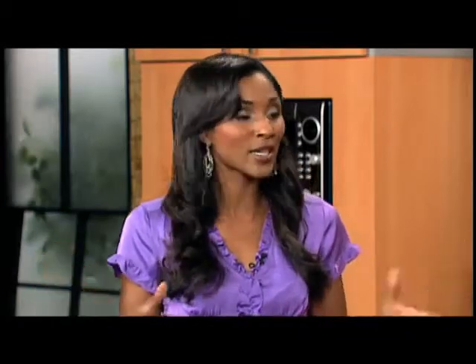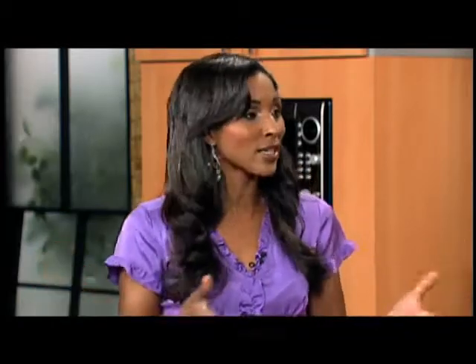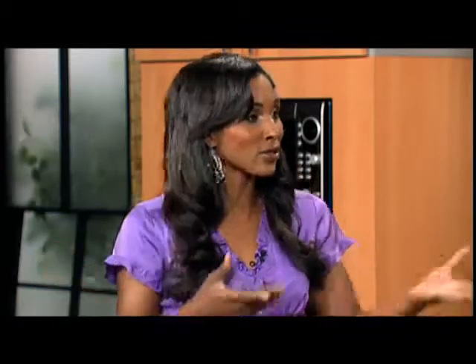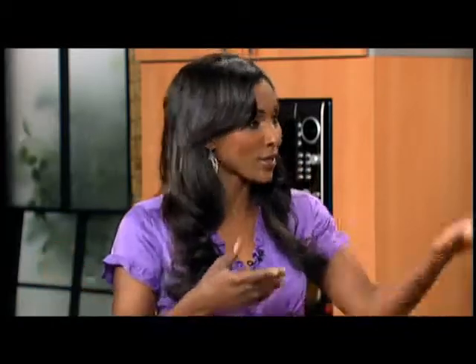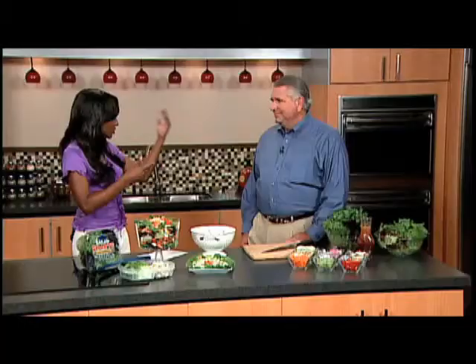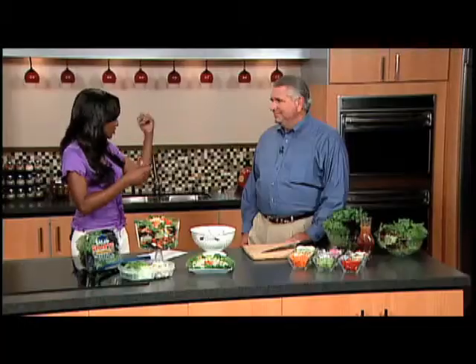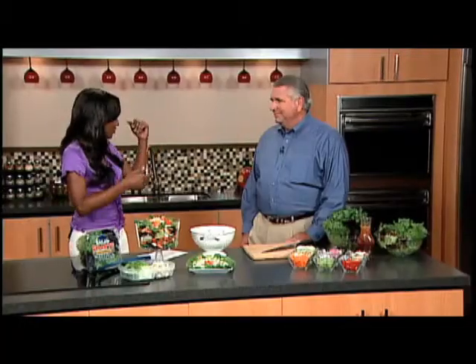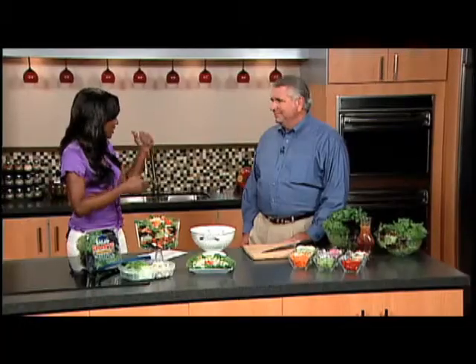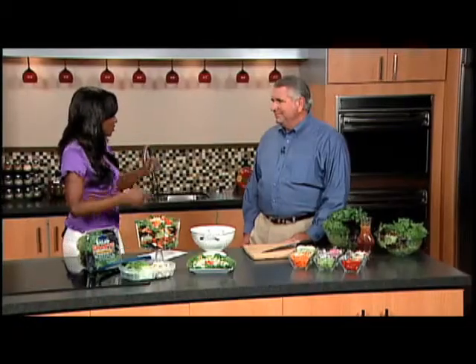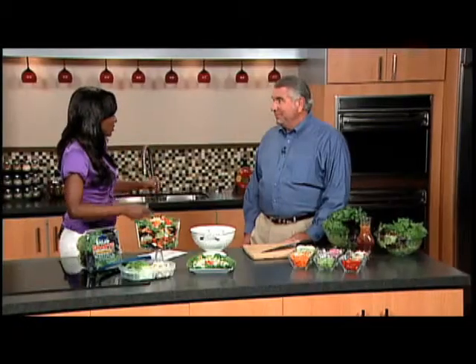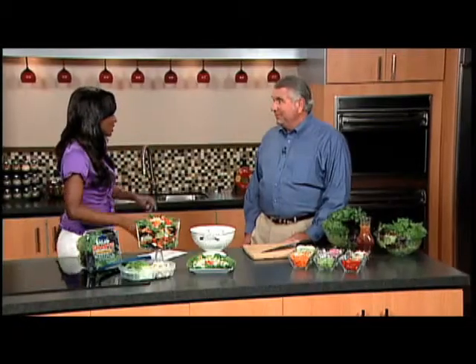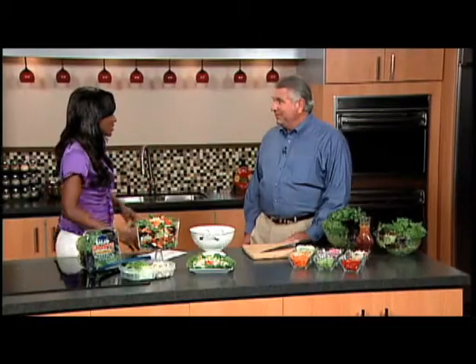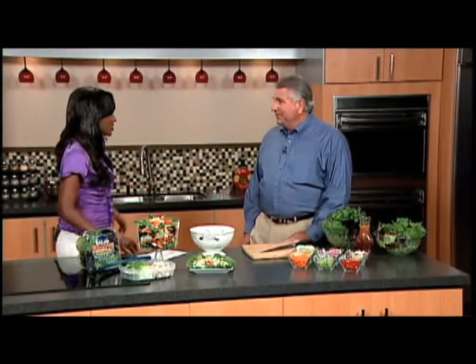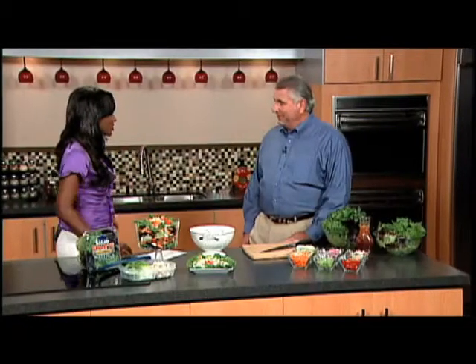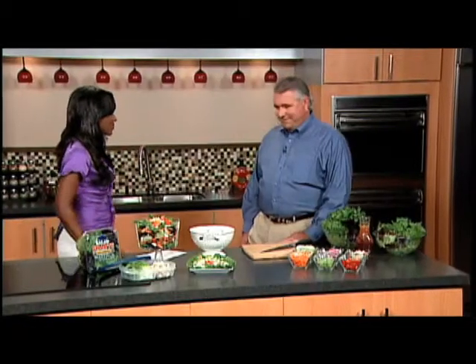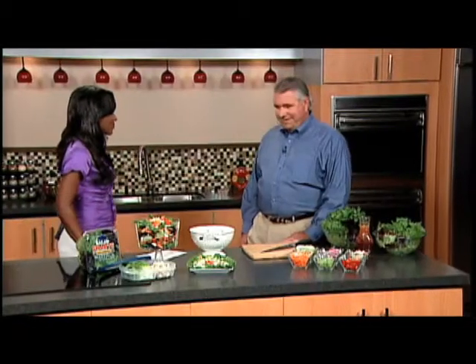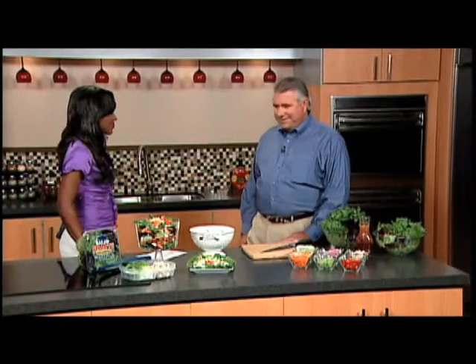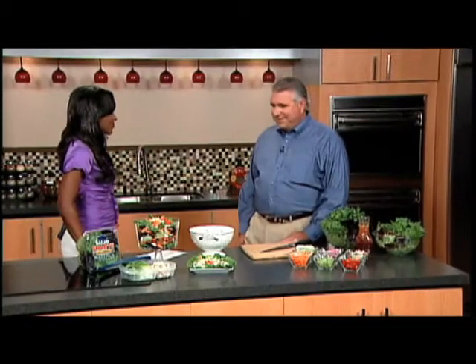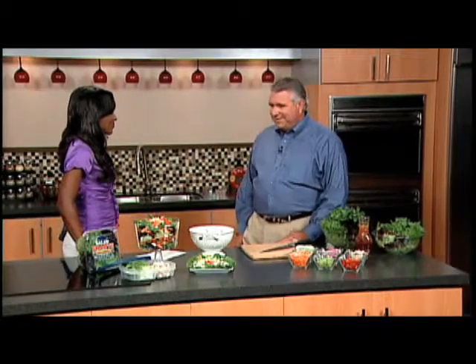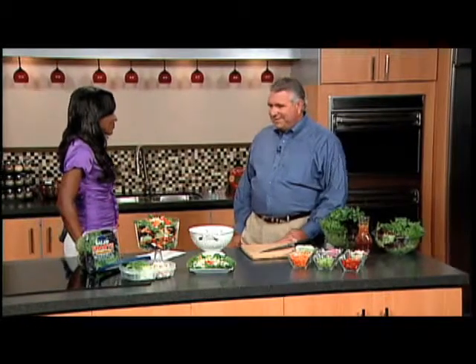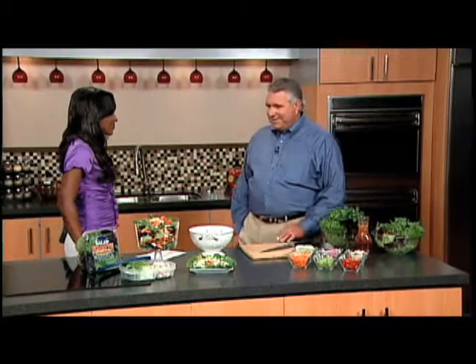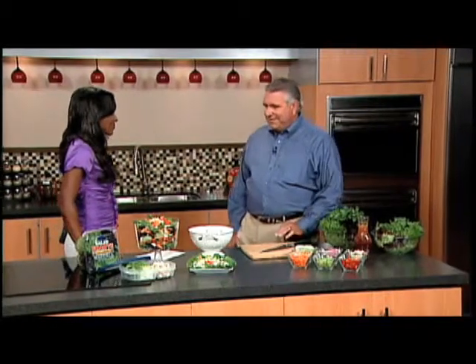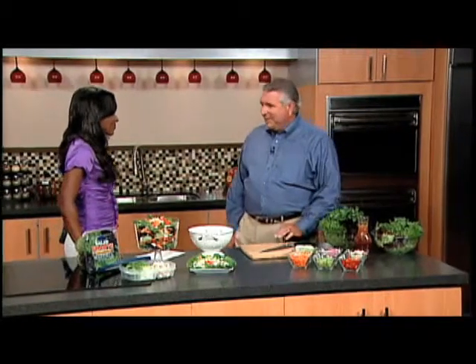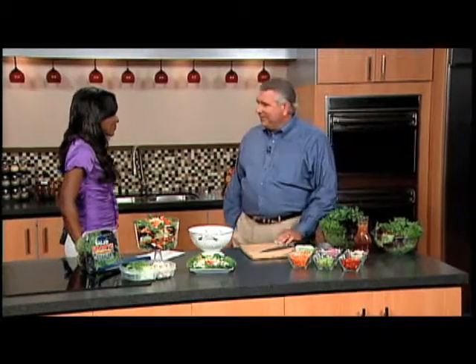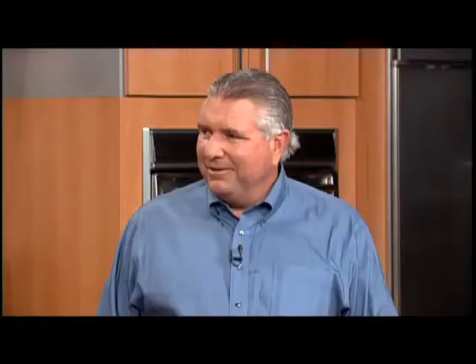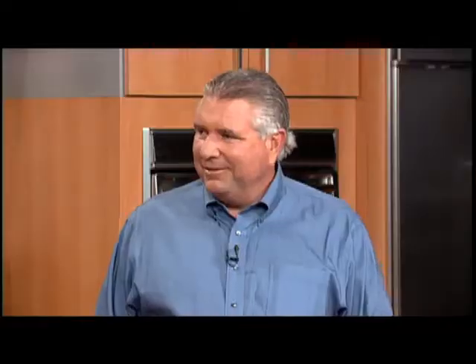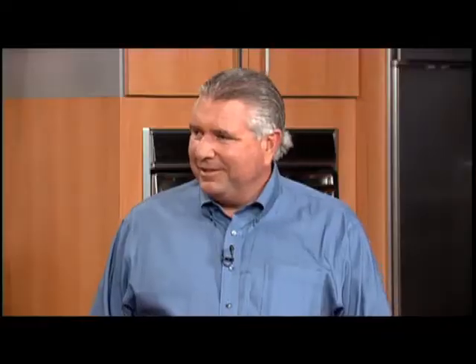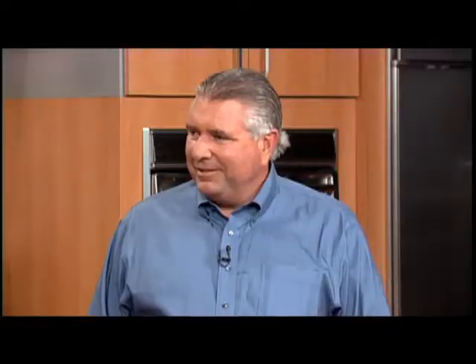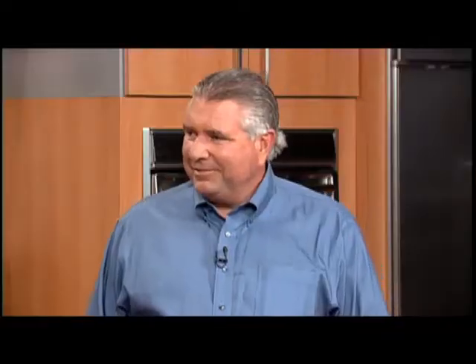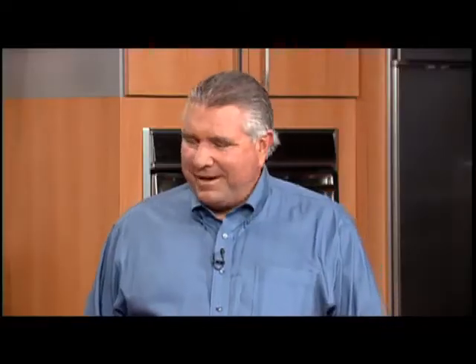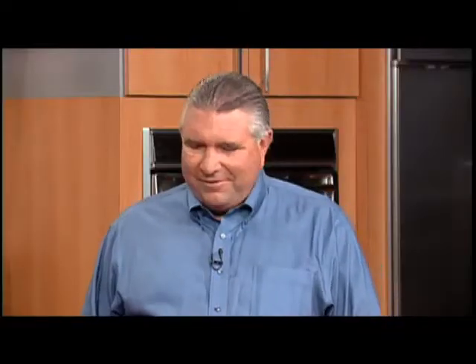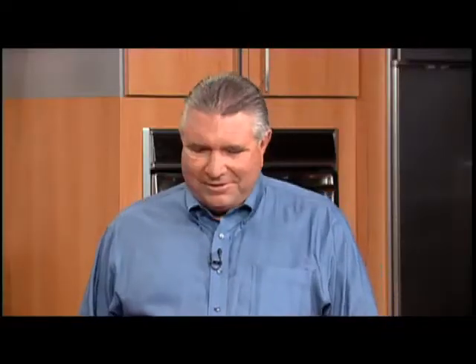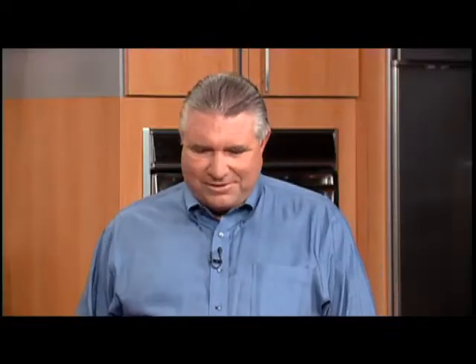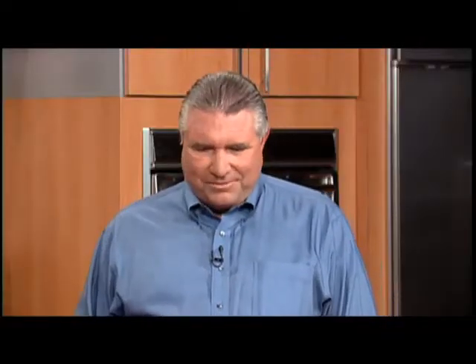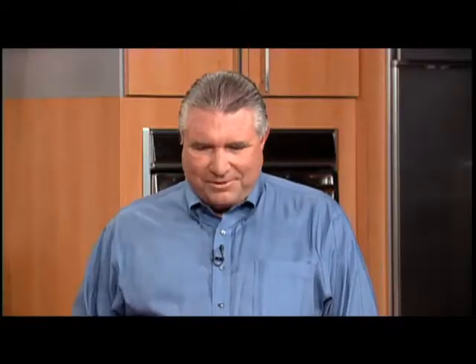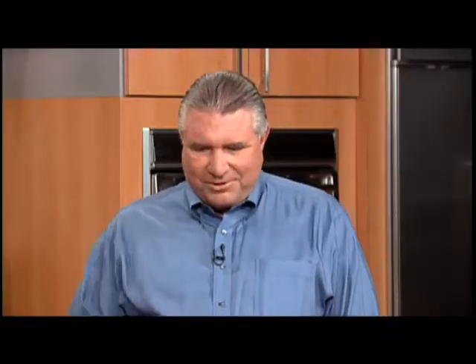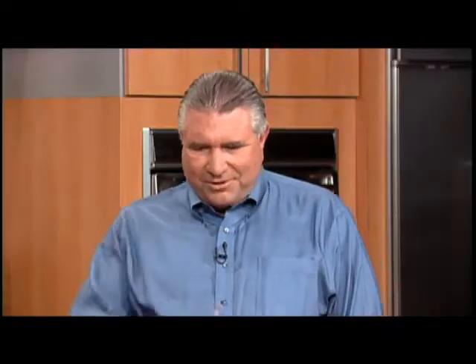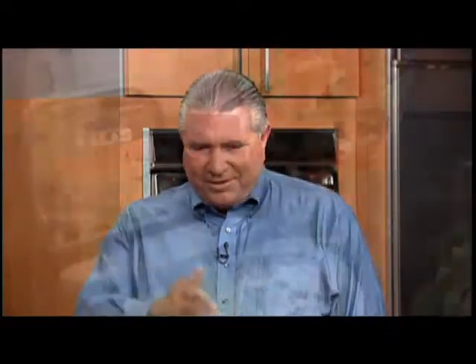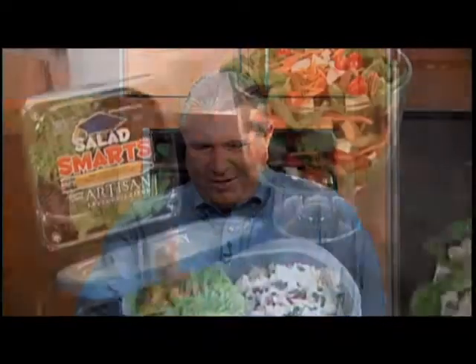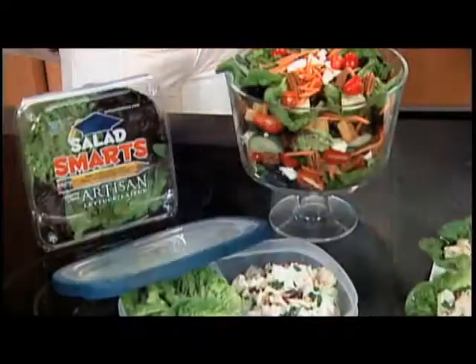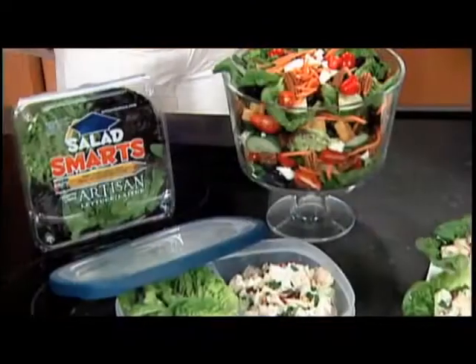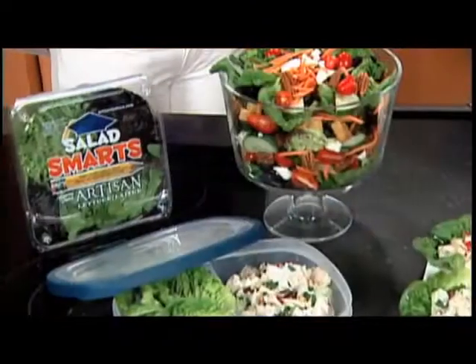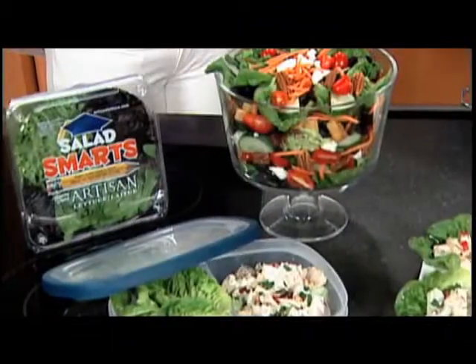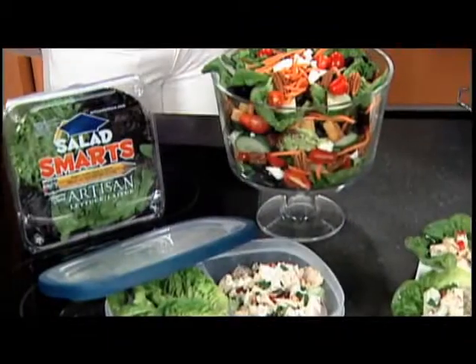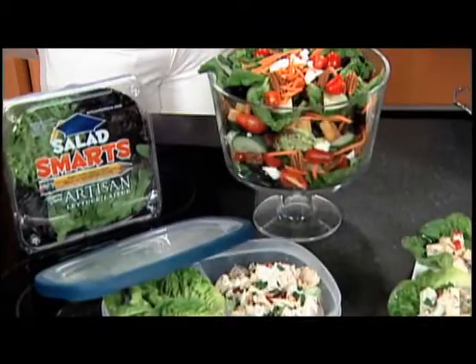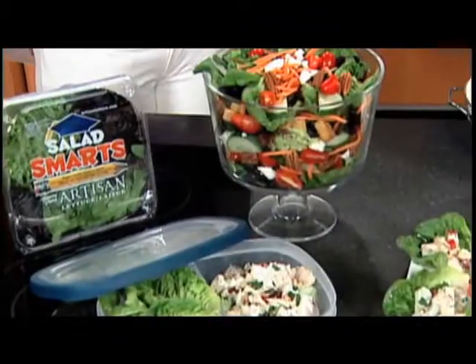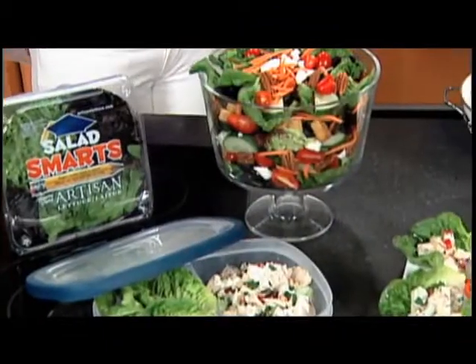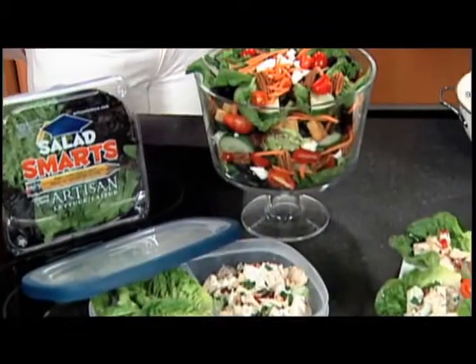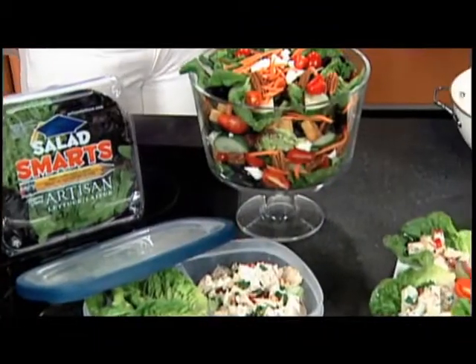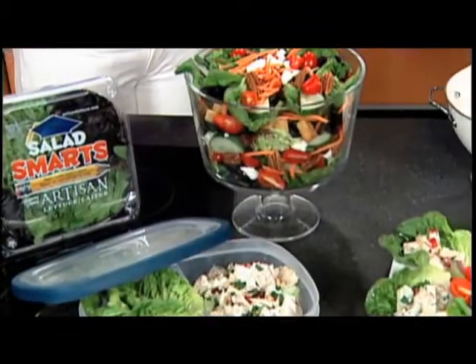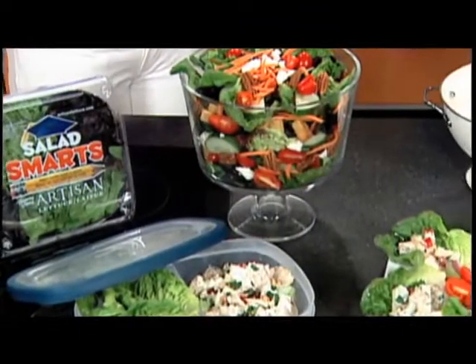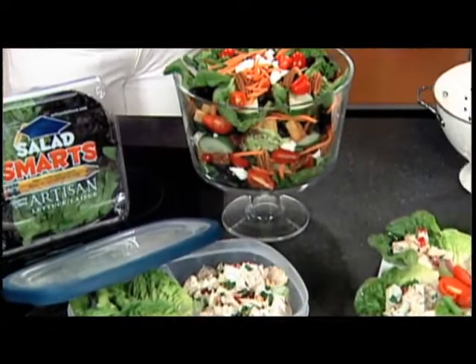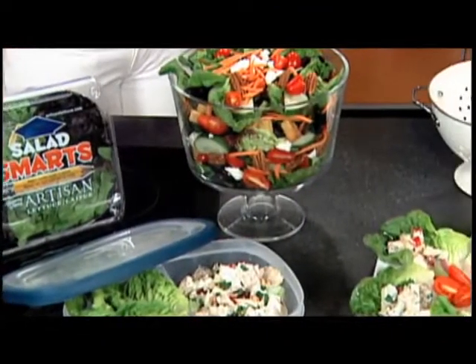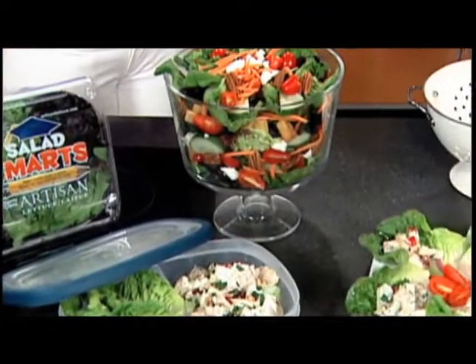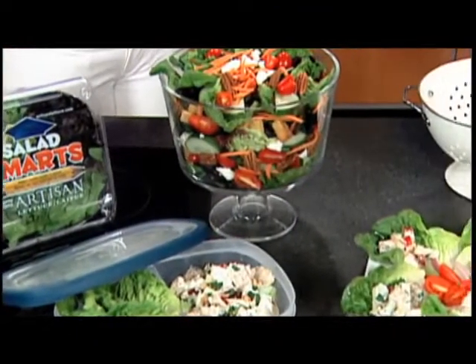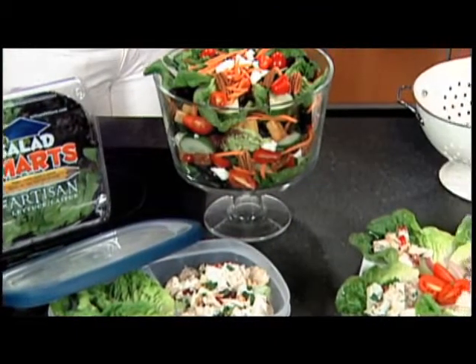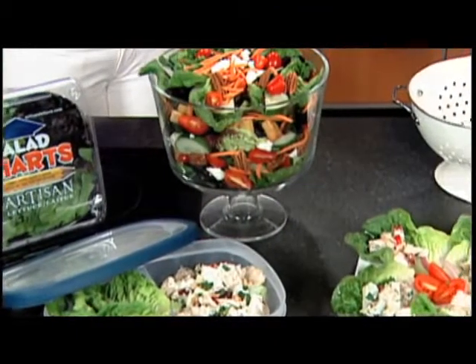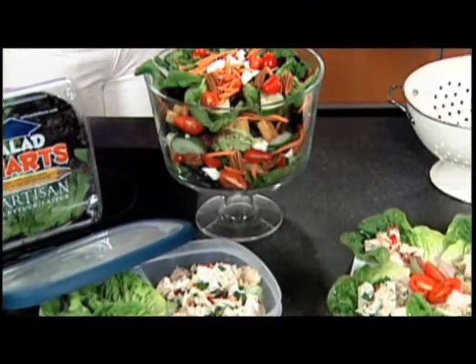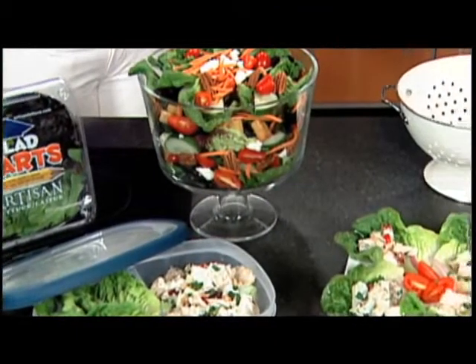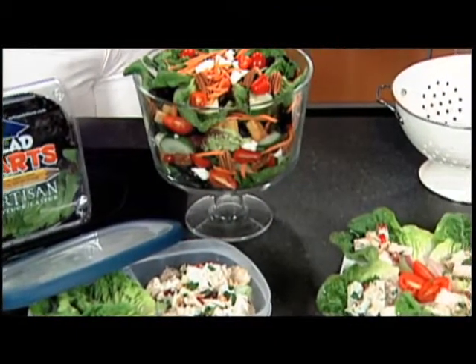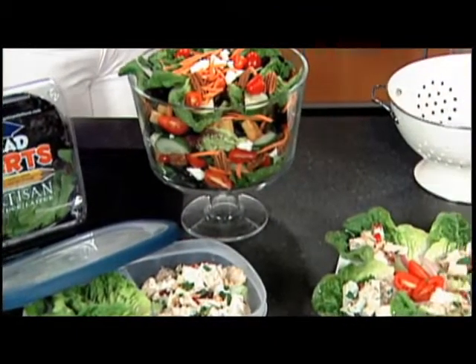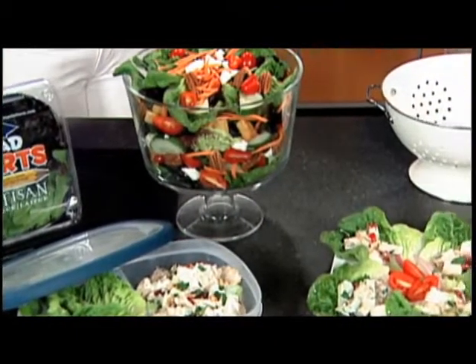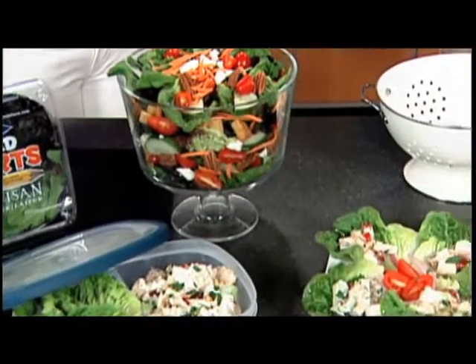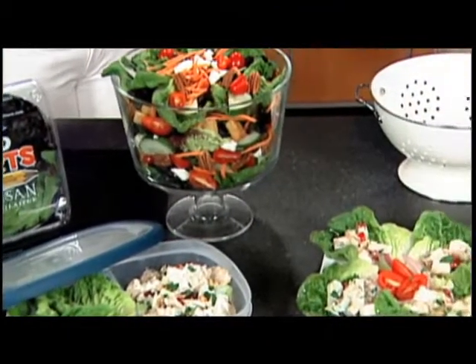What an introduction, Rick. Good morning to you. Thank you, and thanks for having us here. We're going to show you how to make some wonderful, healthy salads to improve your diet.